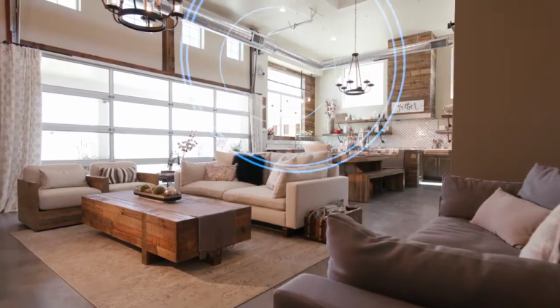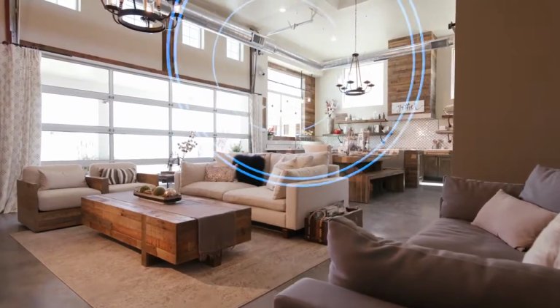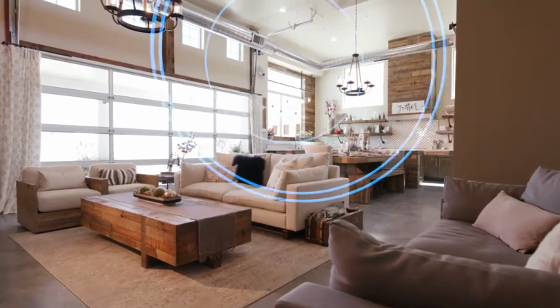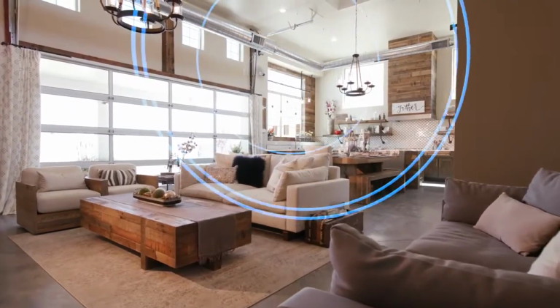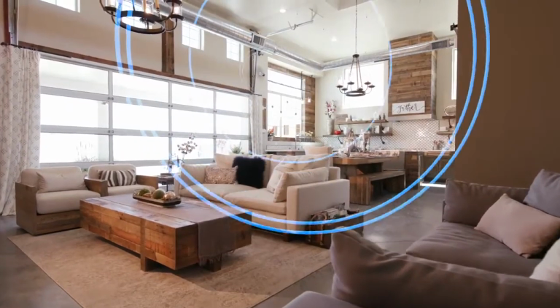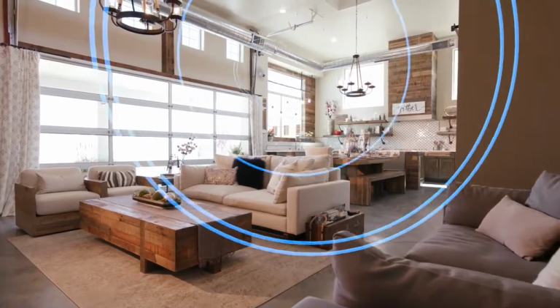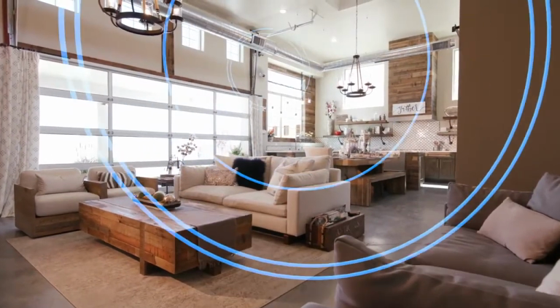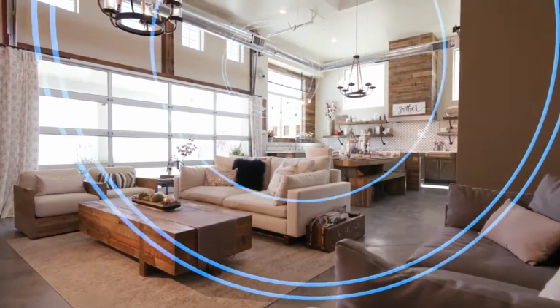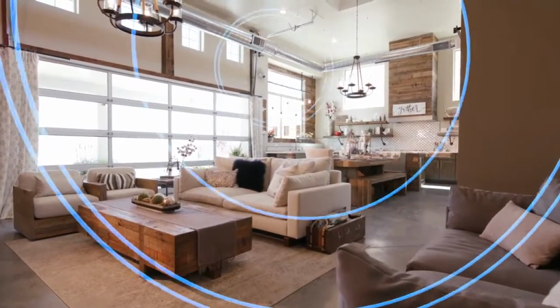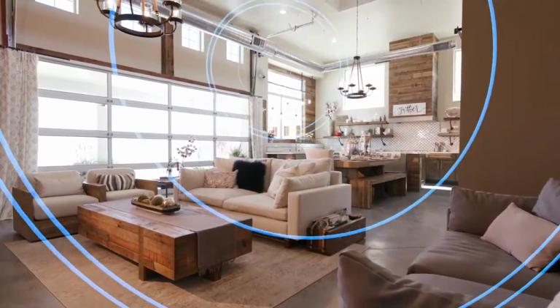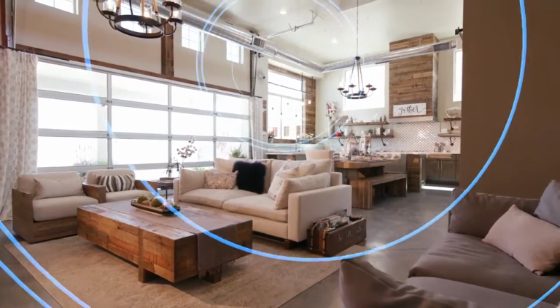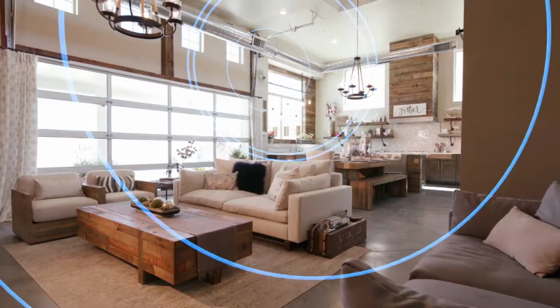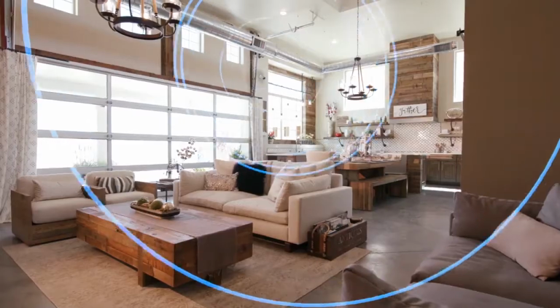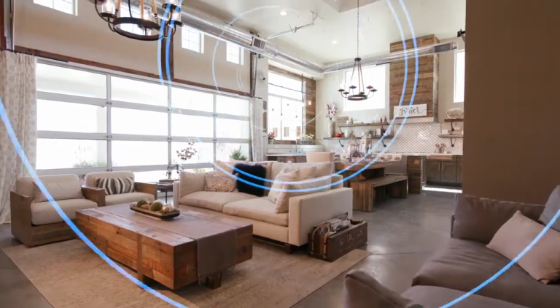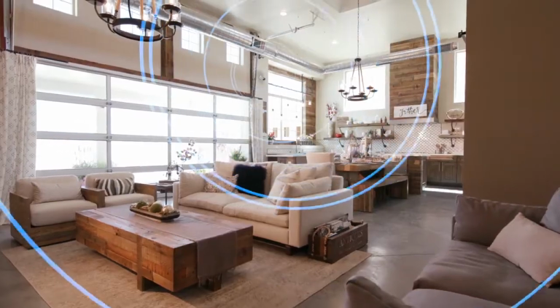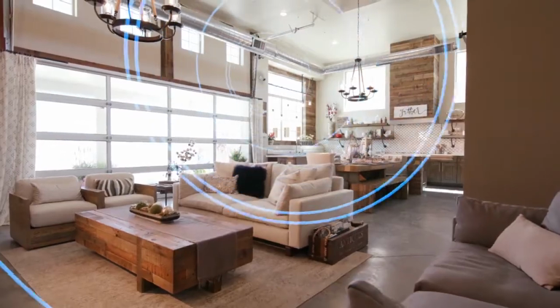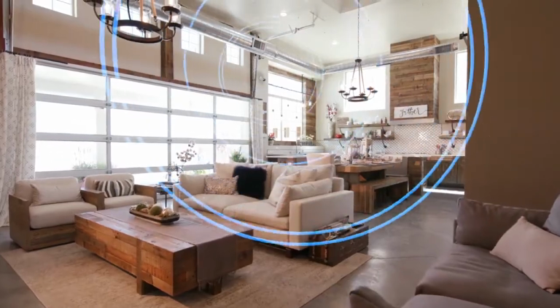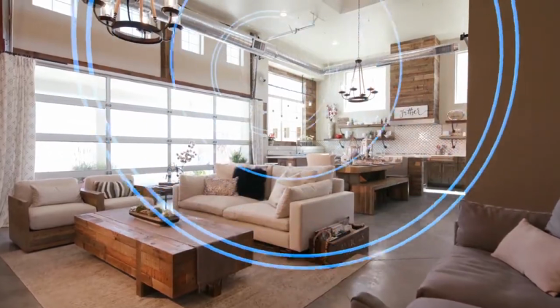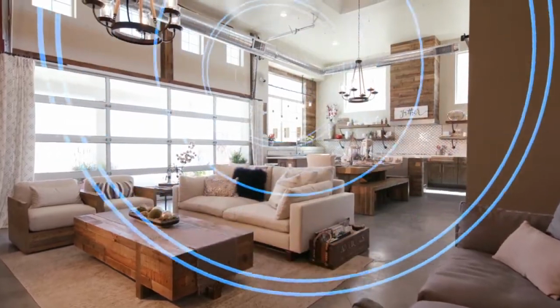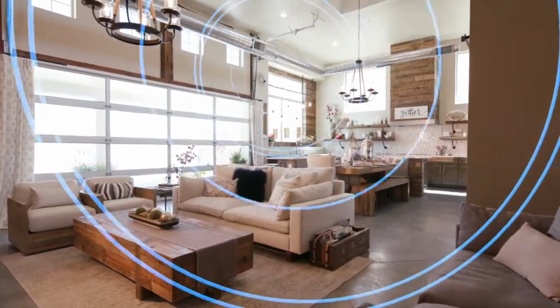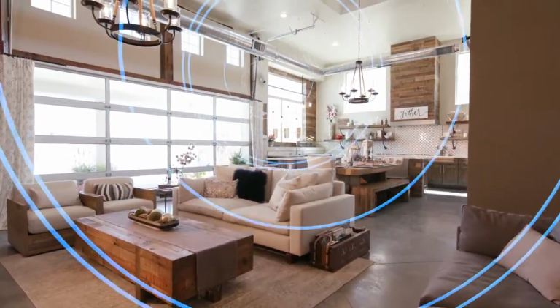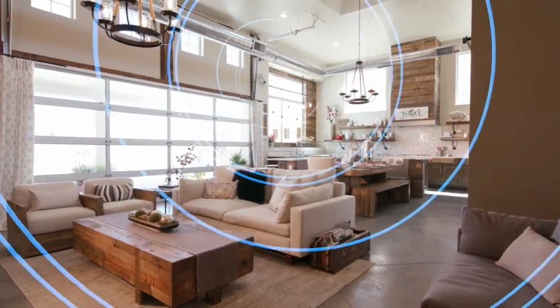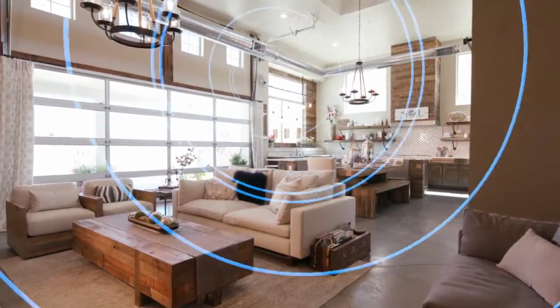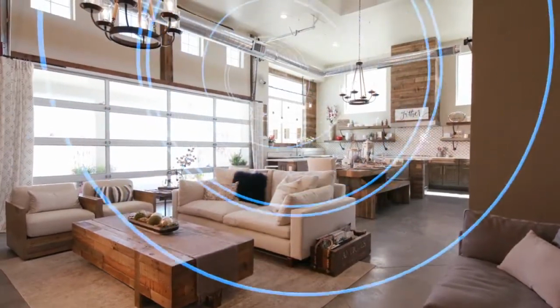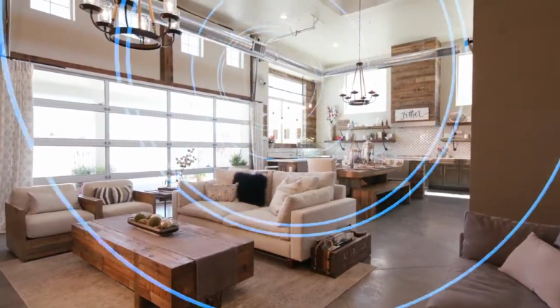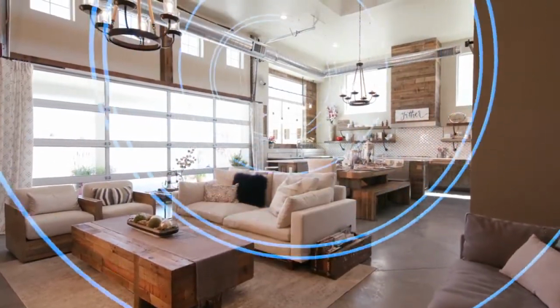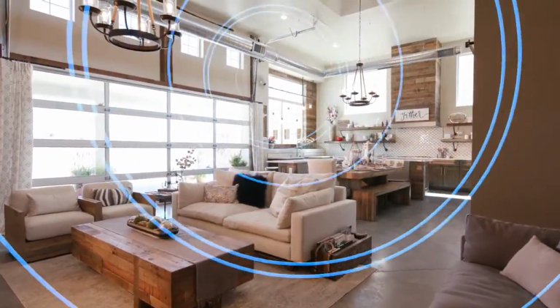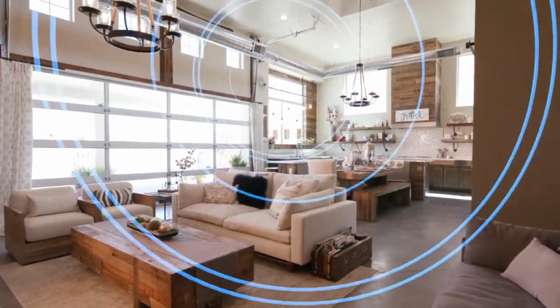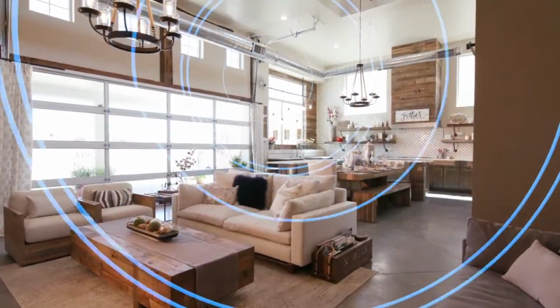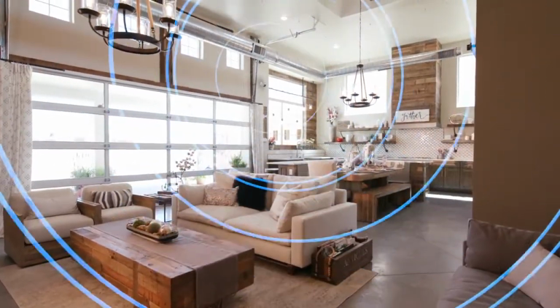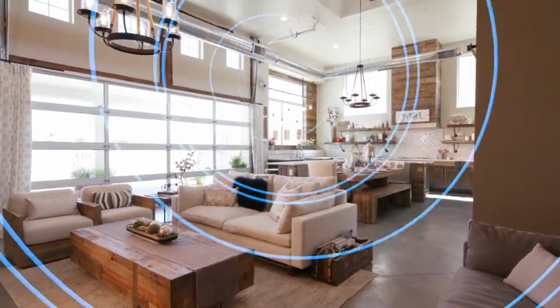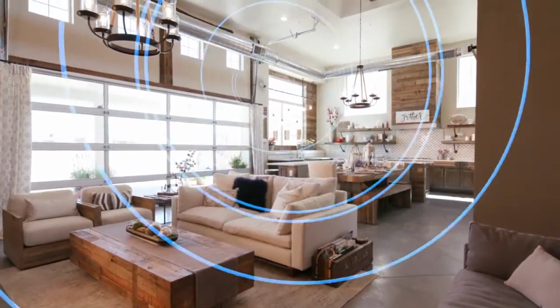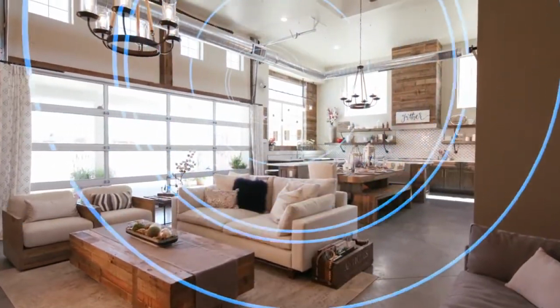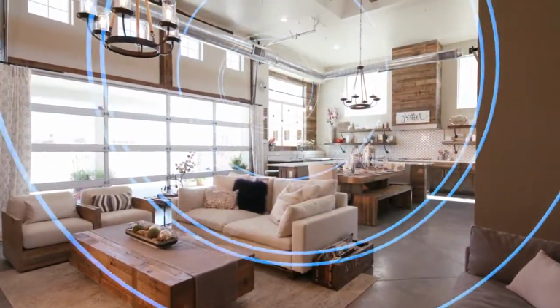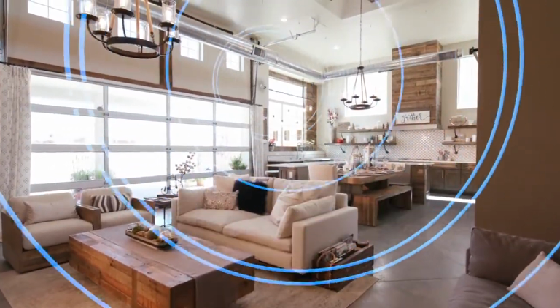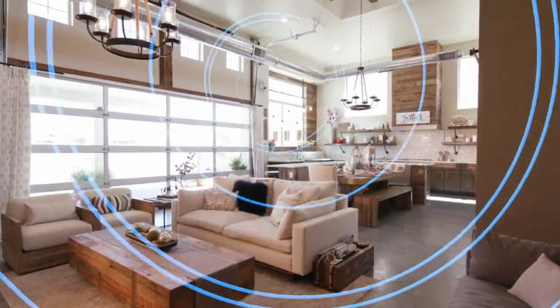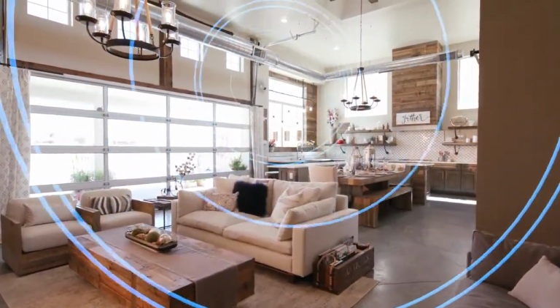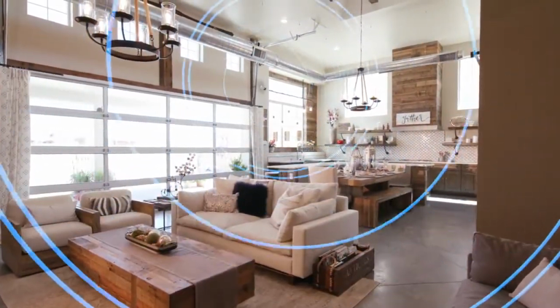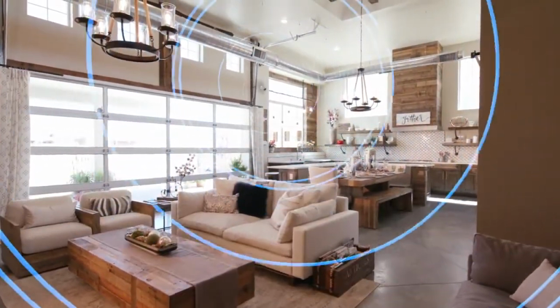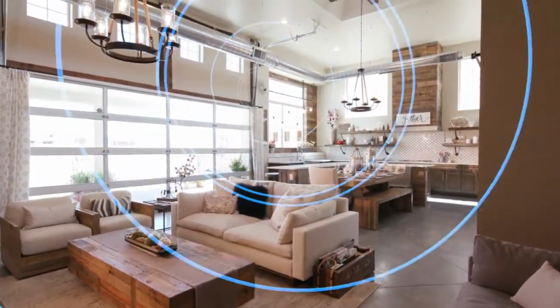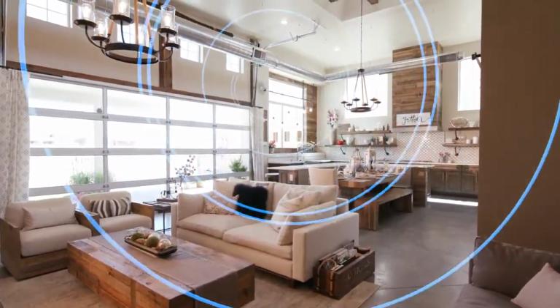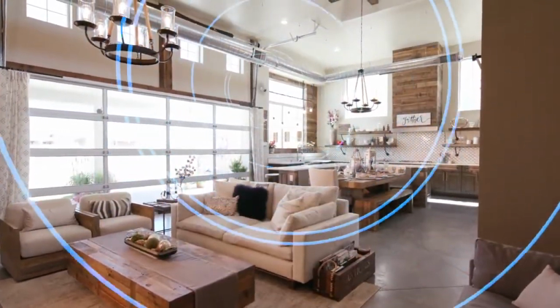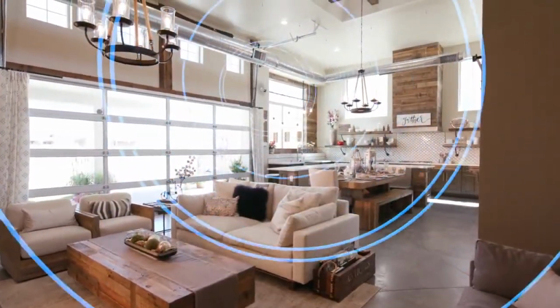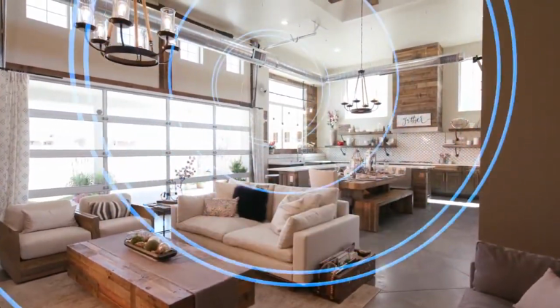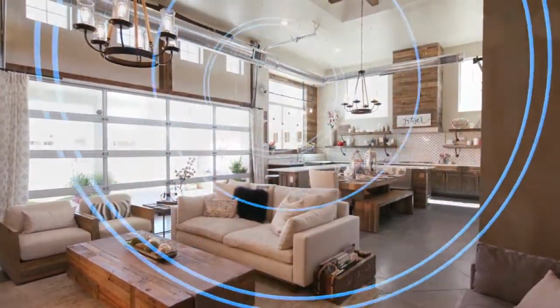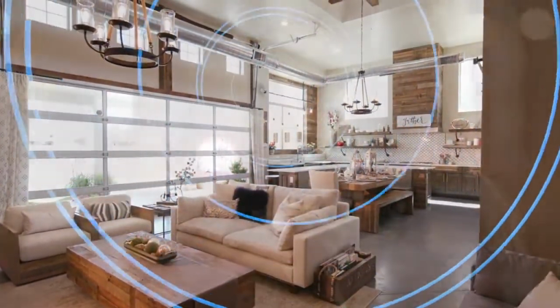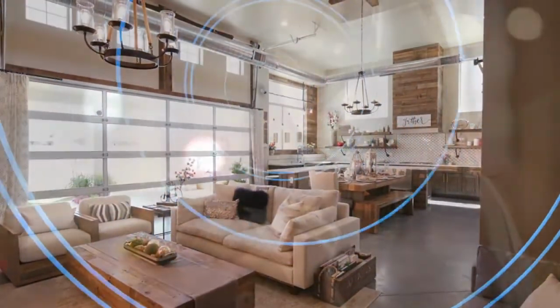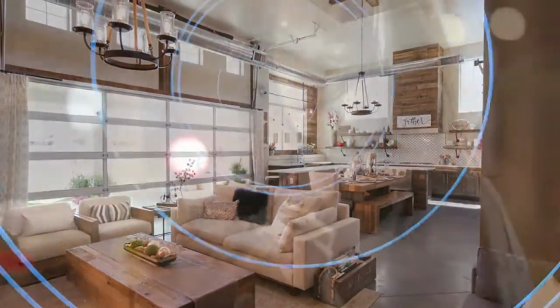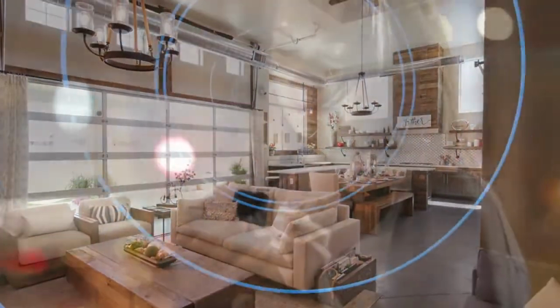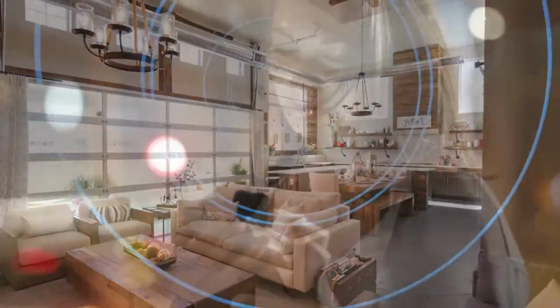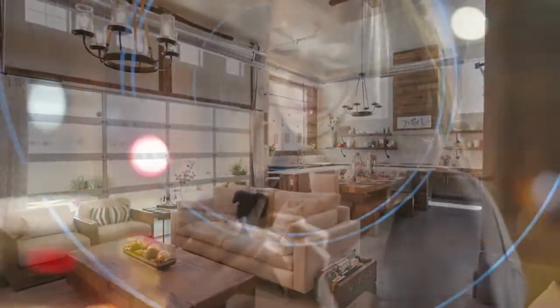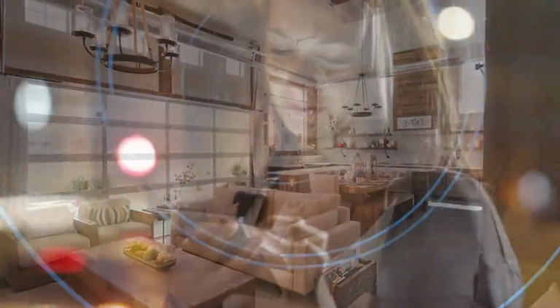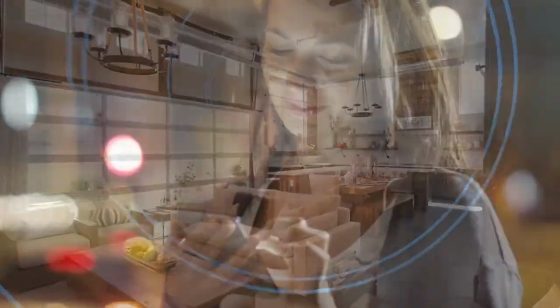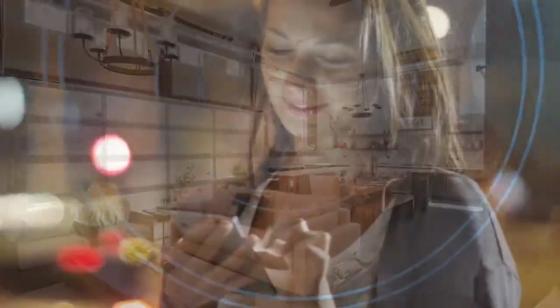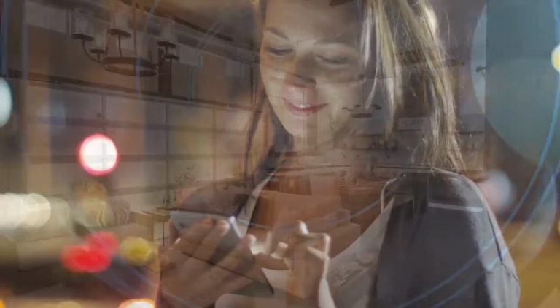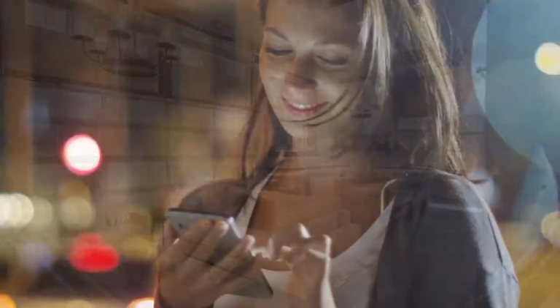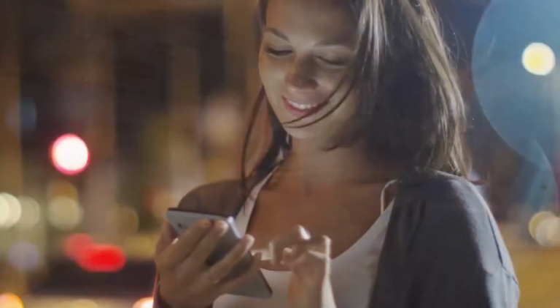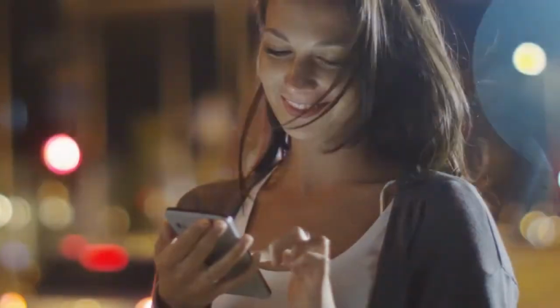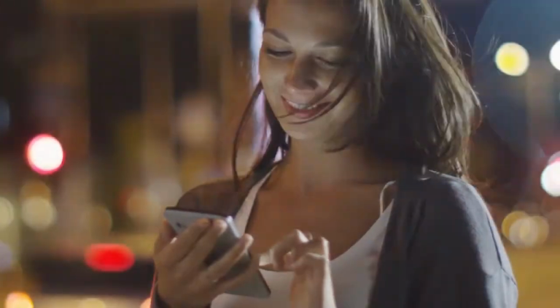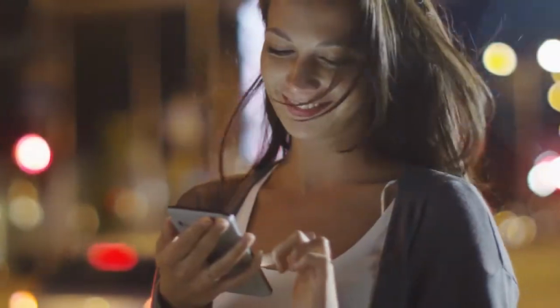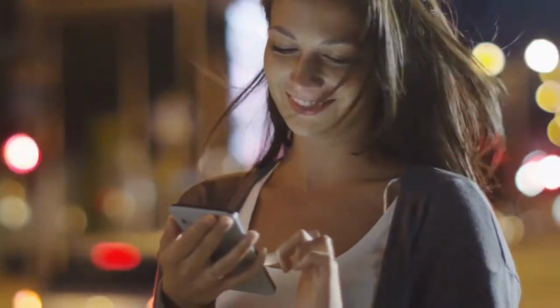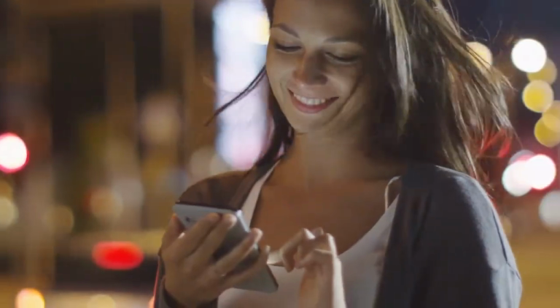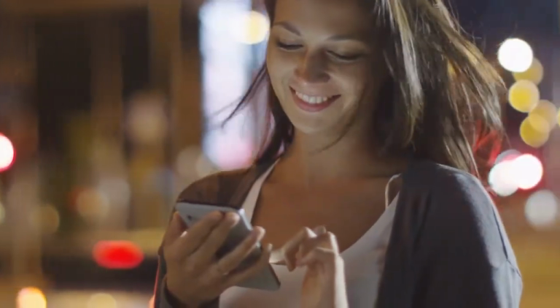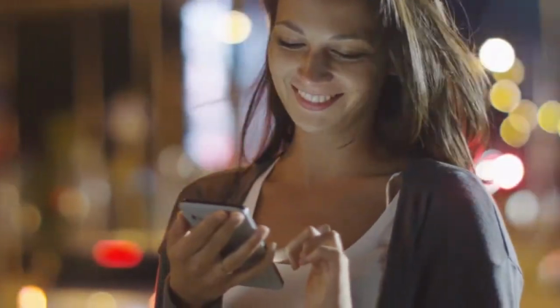Dual Wi-Fi antennas enhance signal range and strength to ensure optimal performance when you record and stream live video.